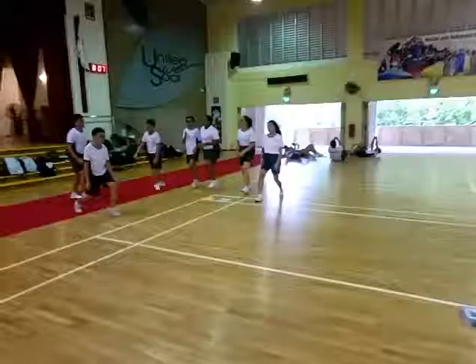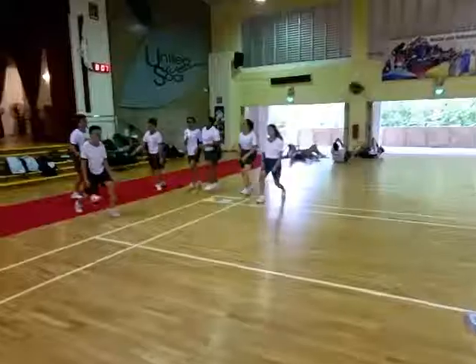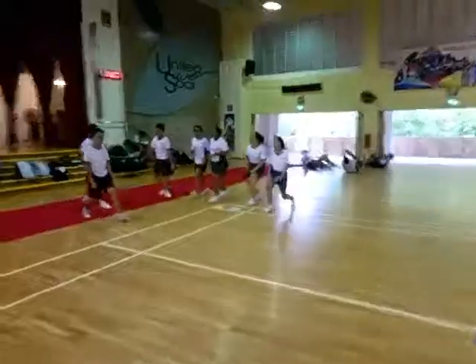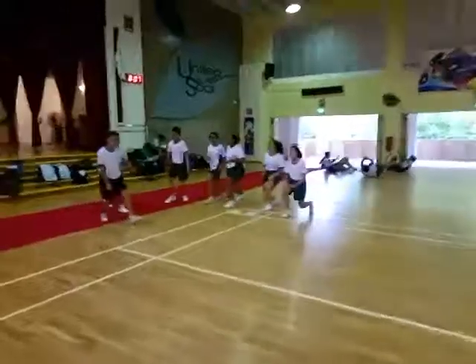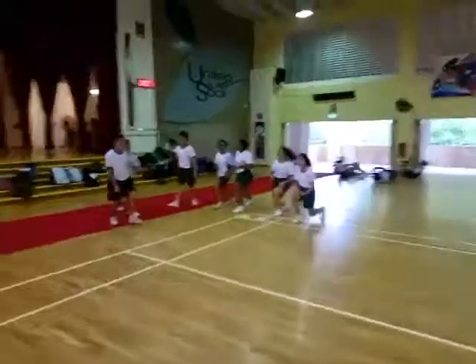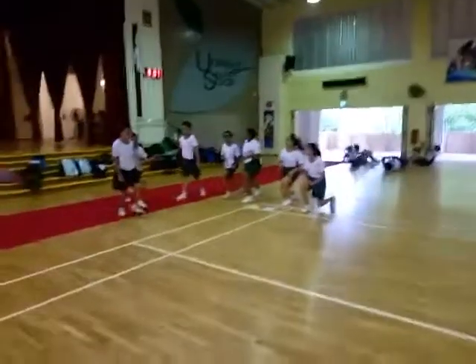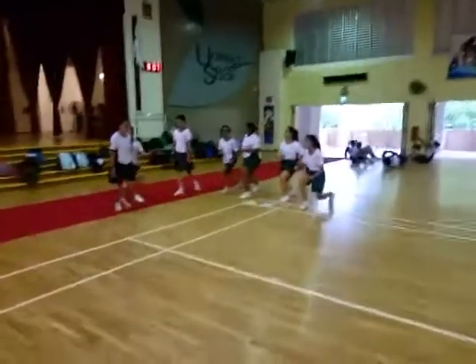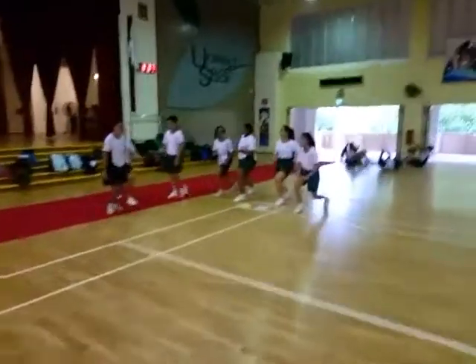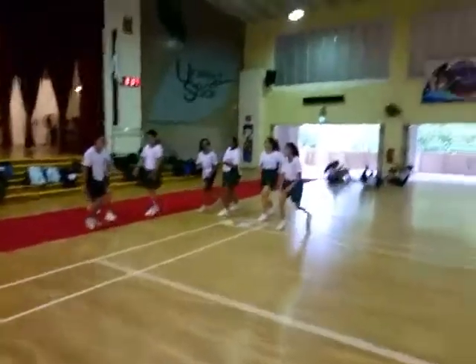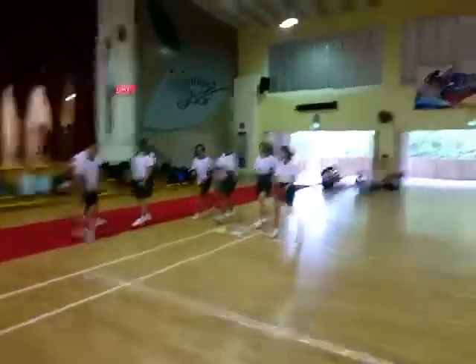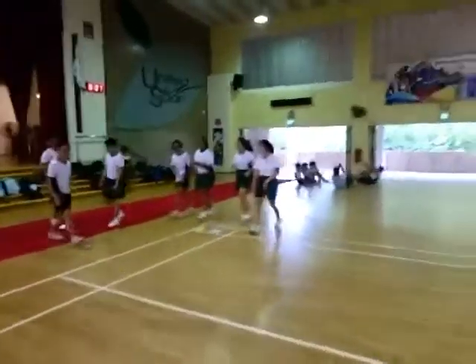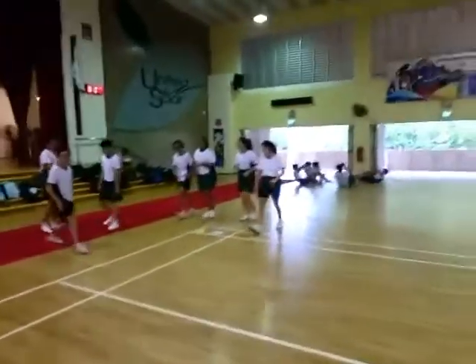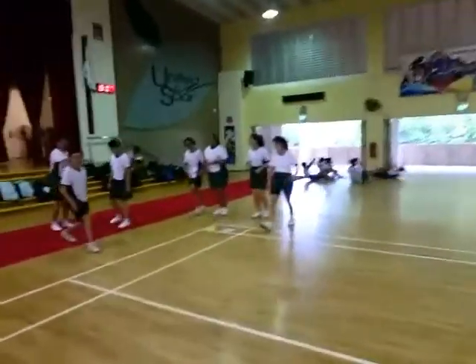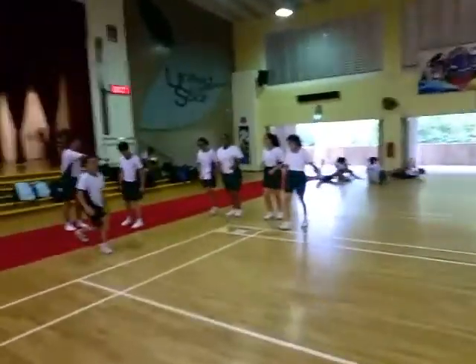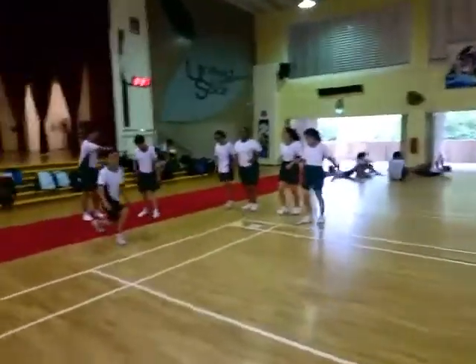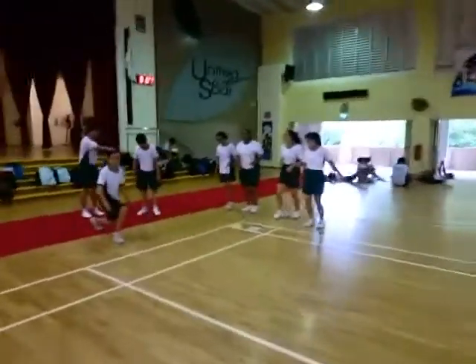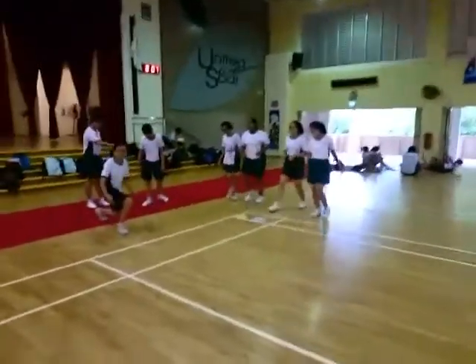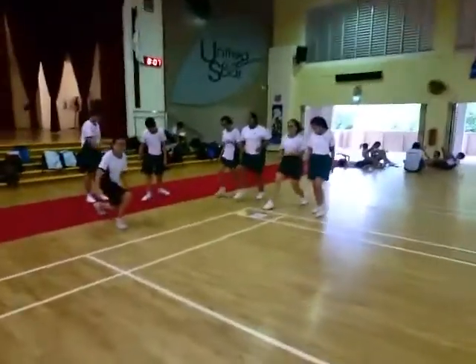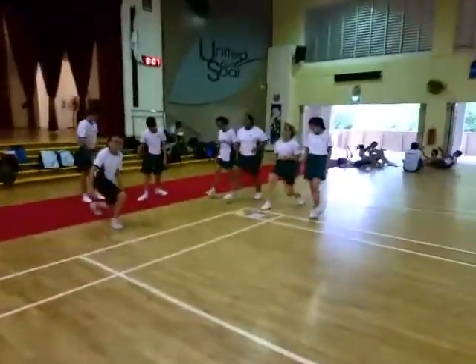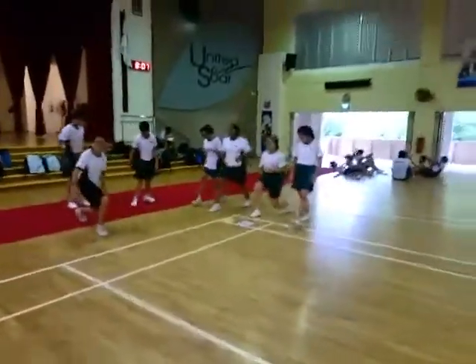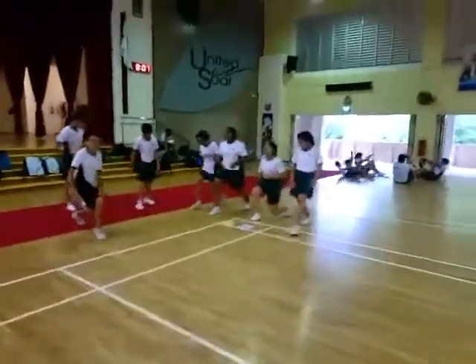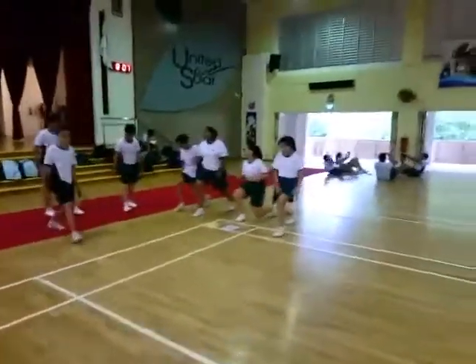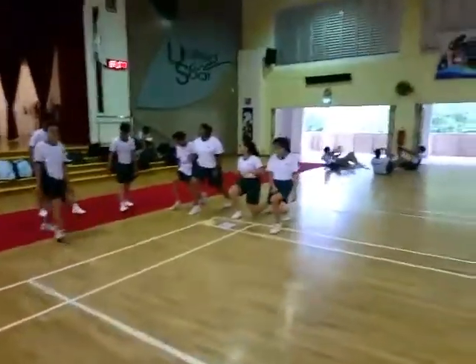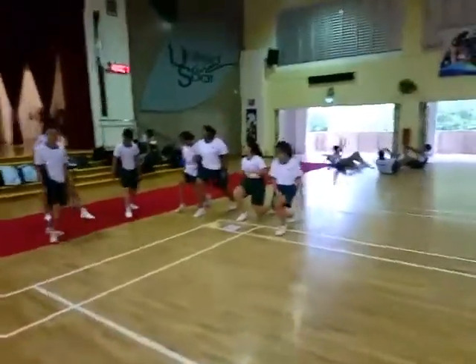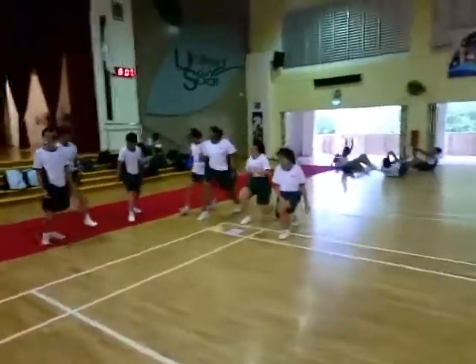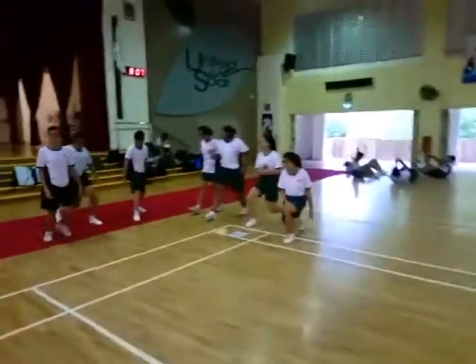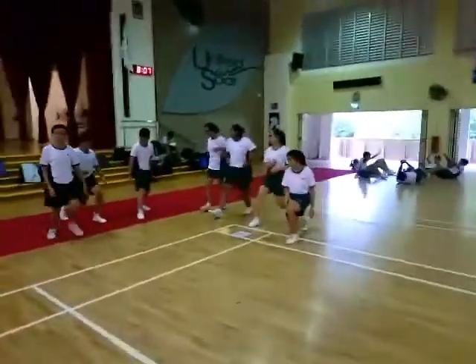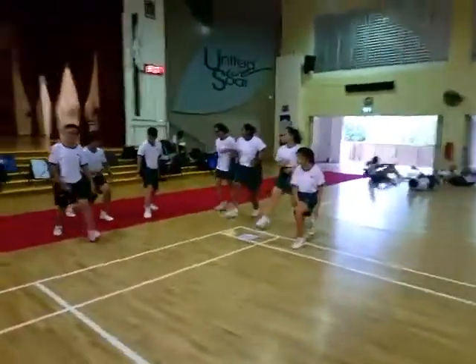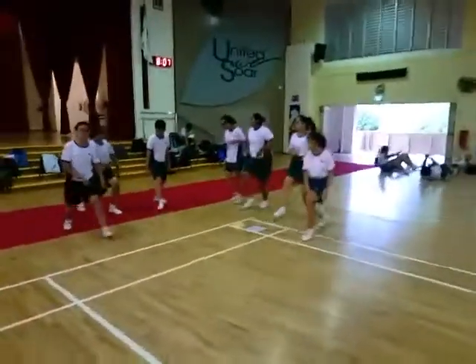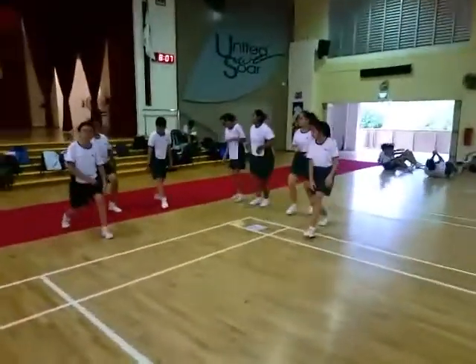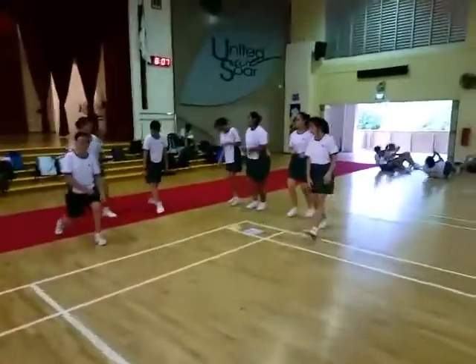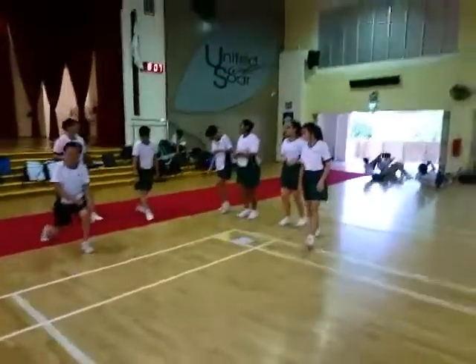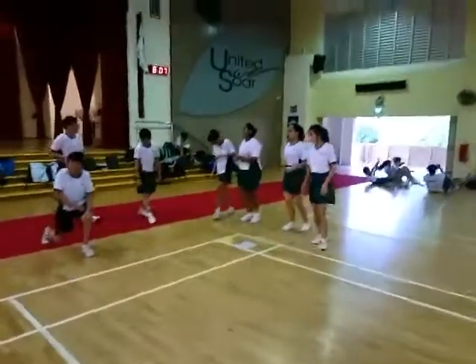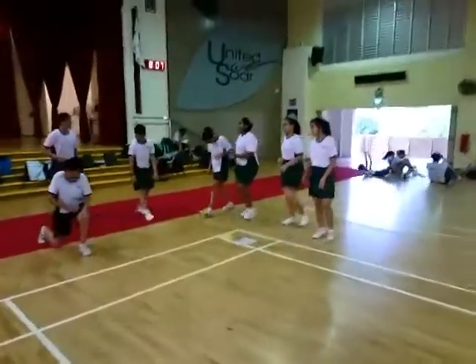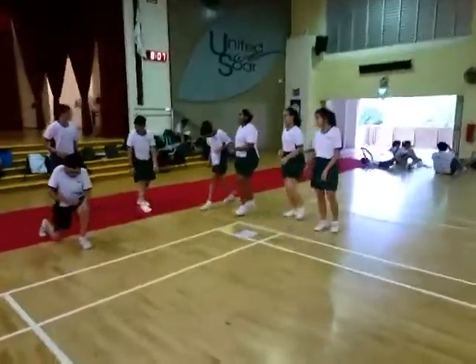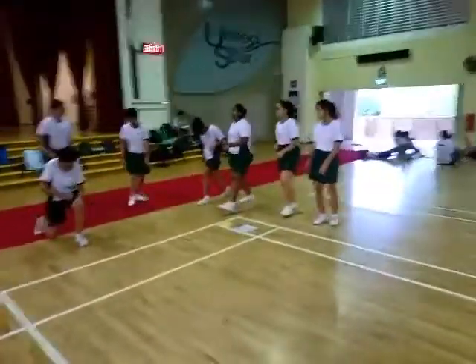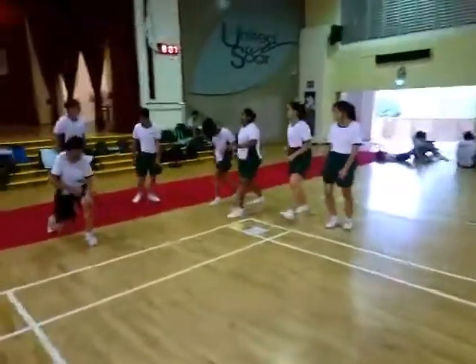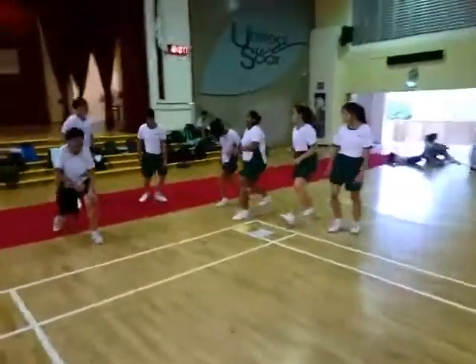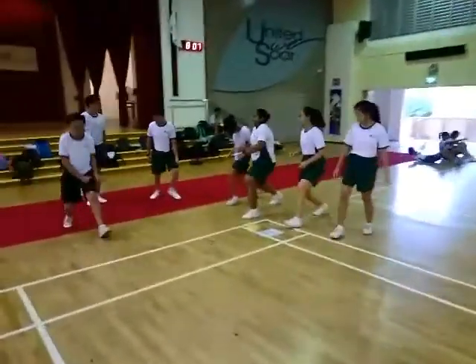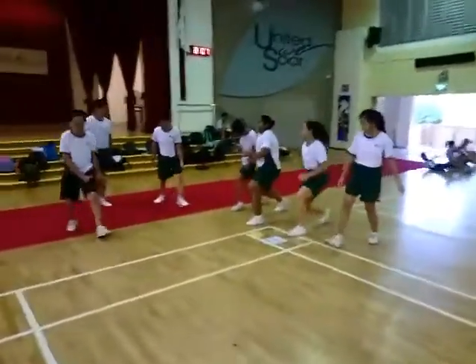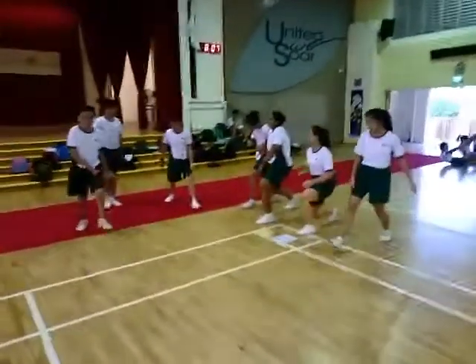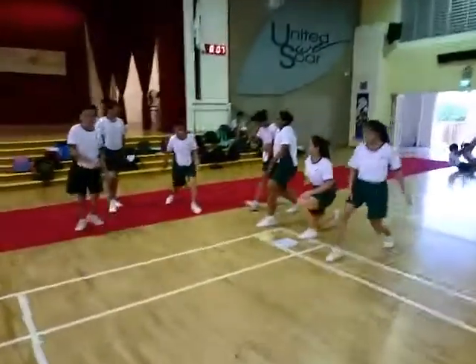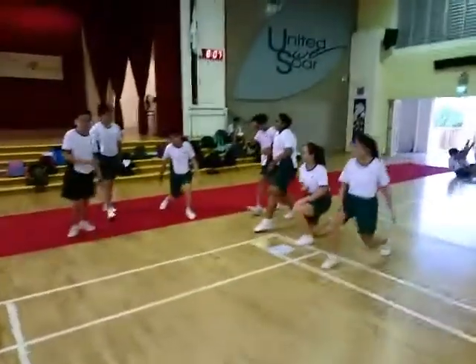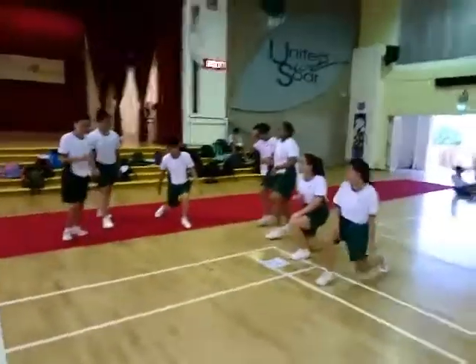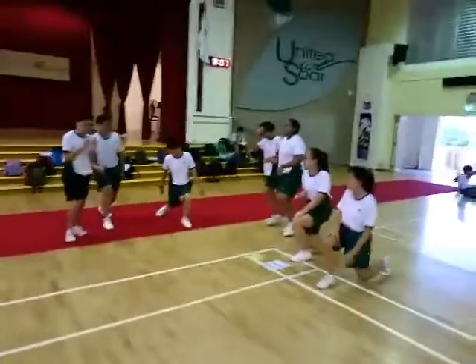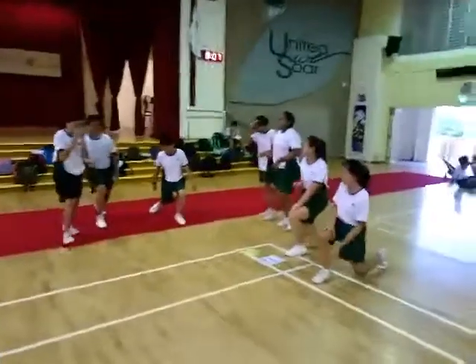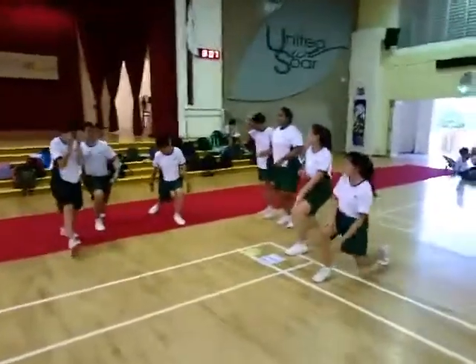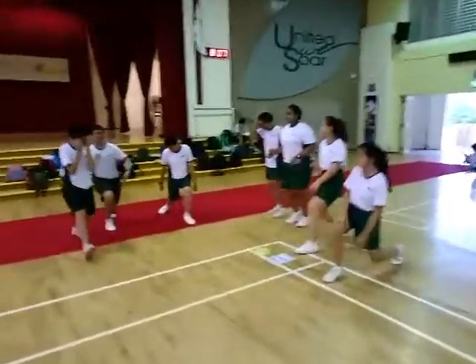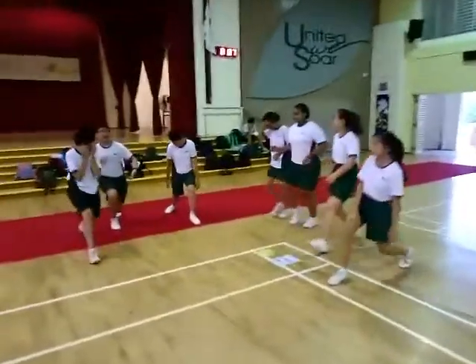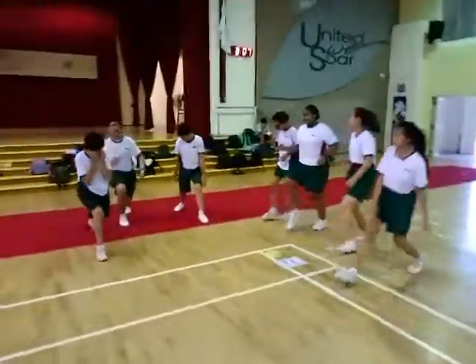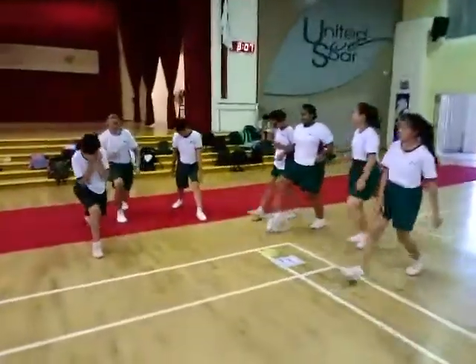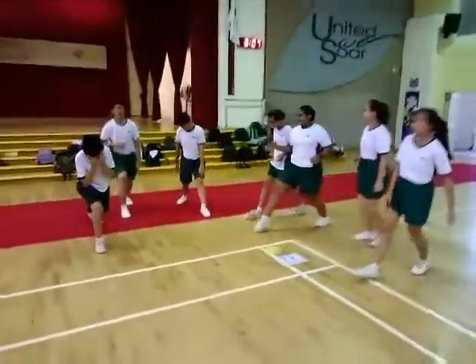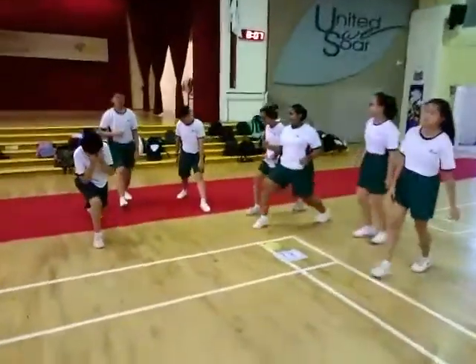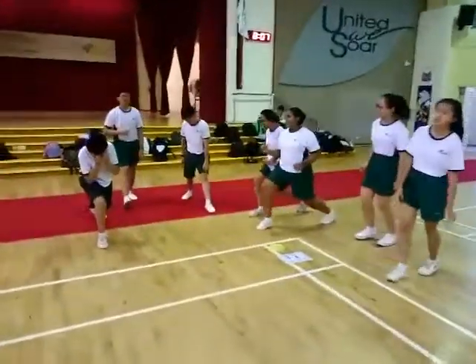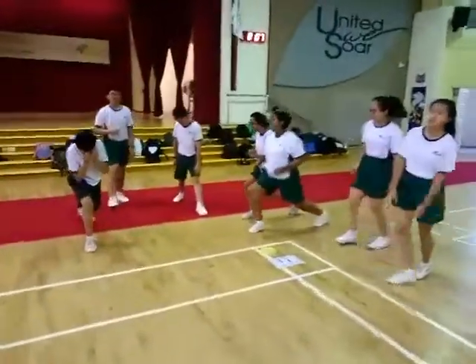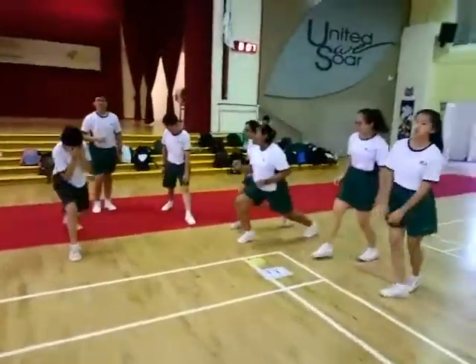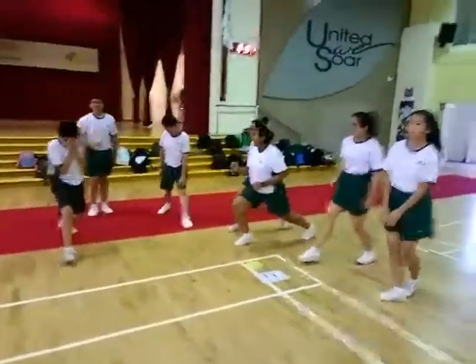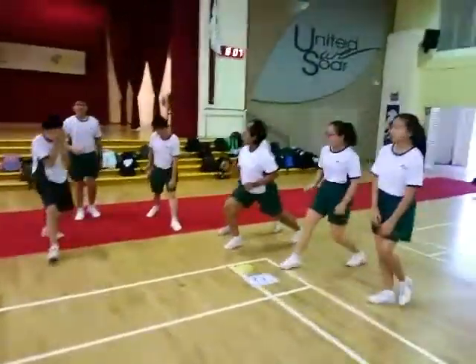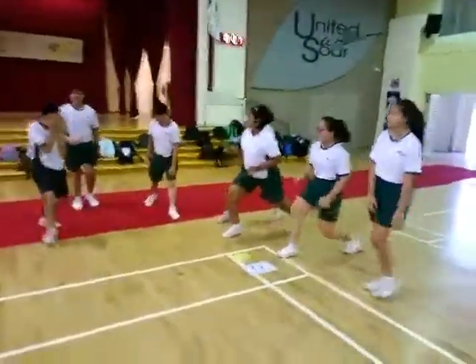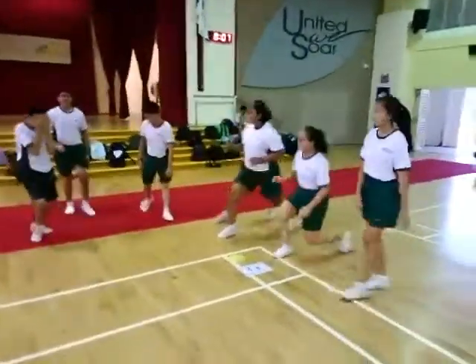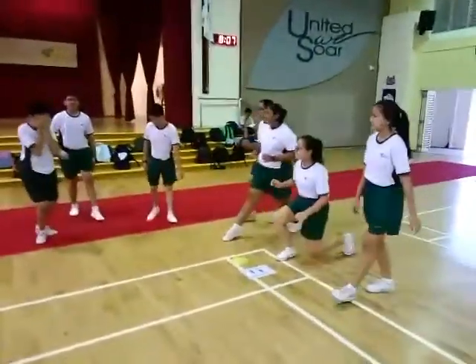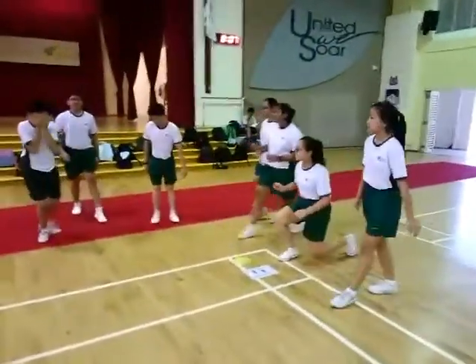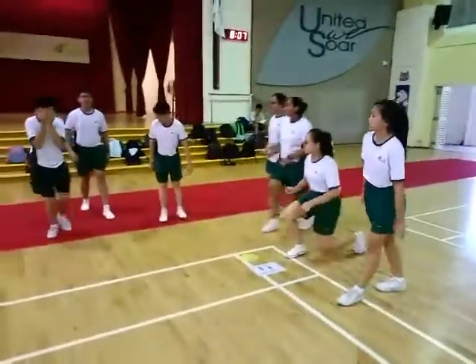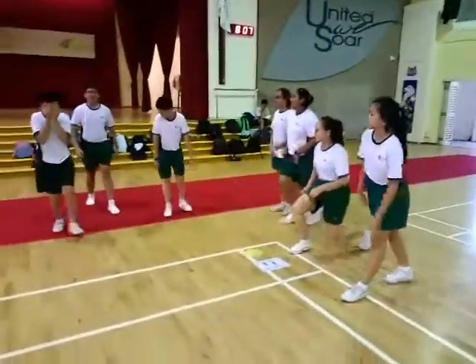In today's activity, the class is required to do a circuit training based on the task cards given at E-Station.